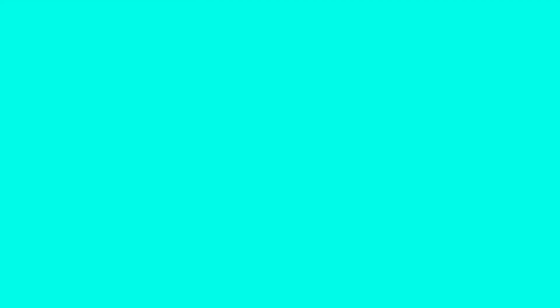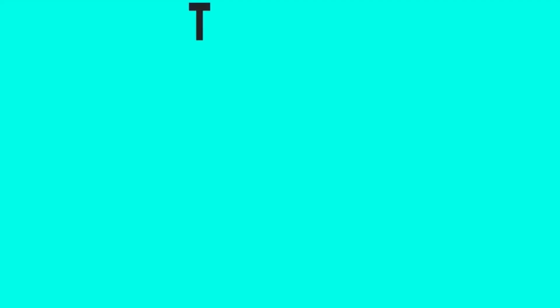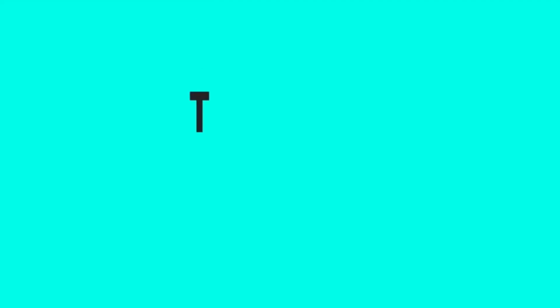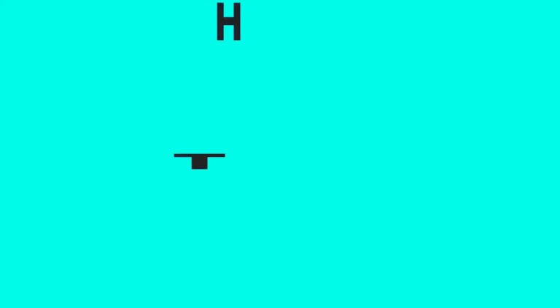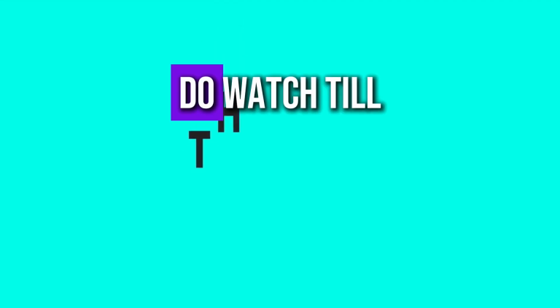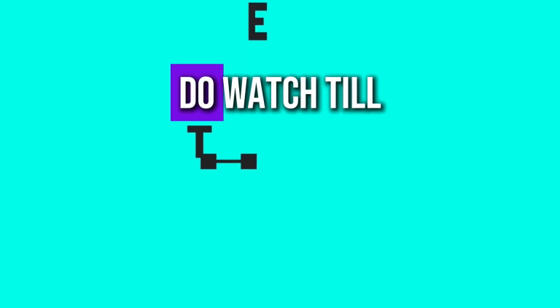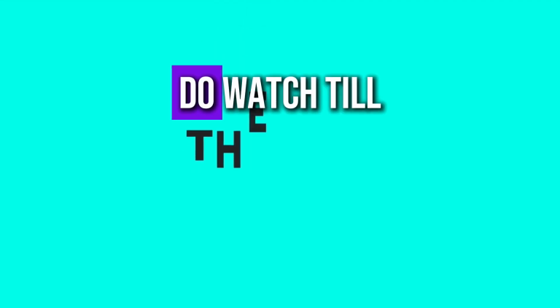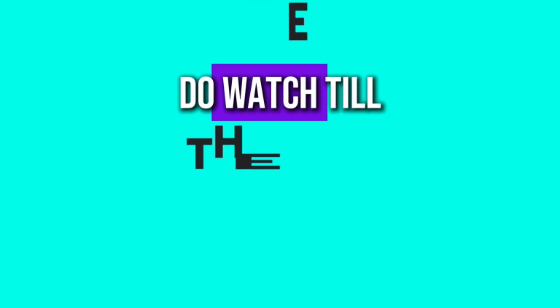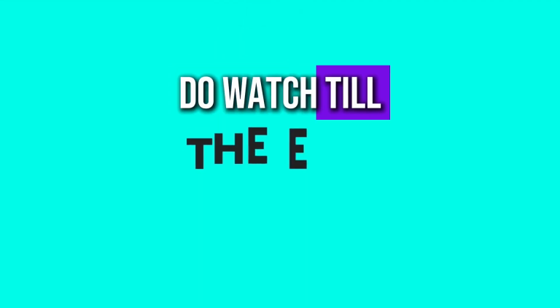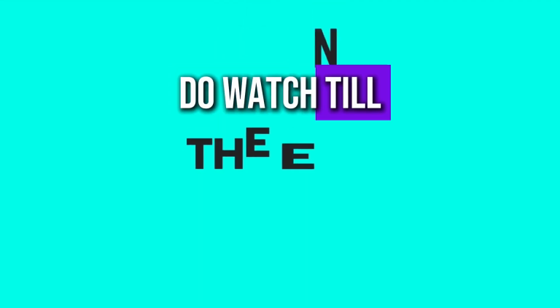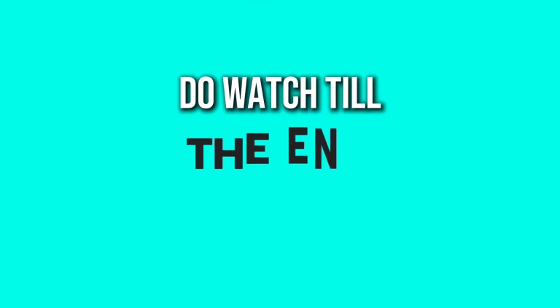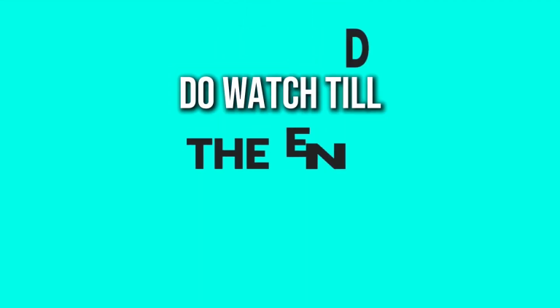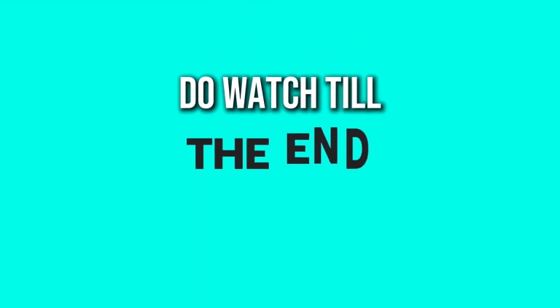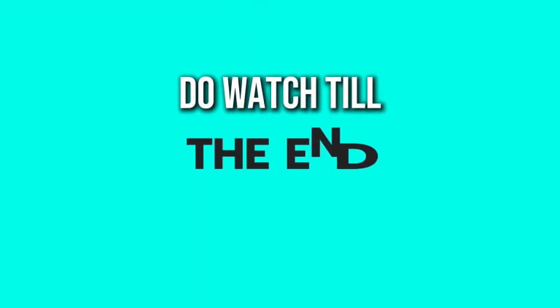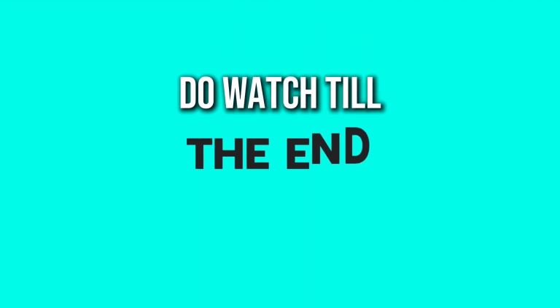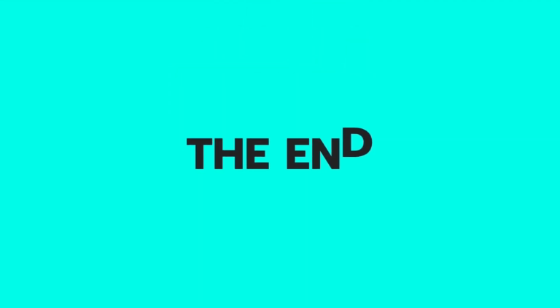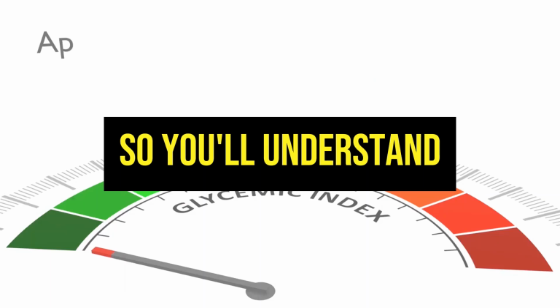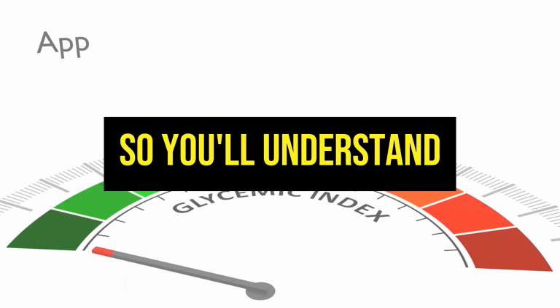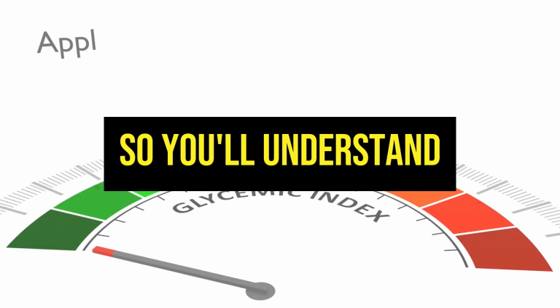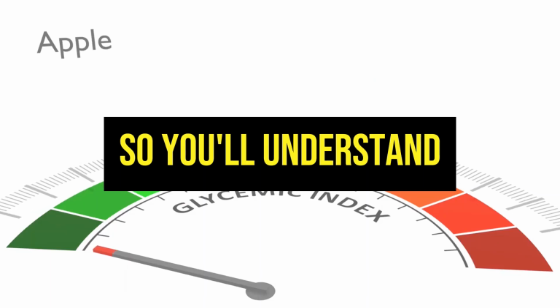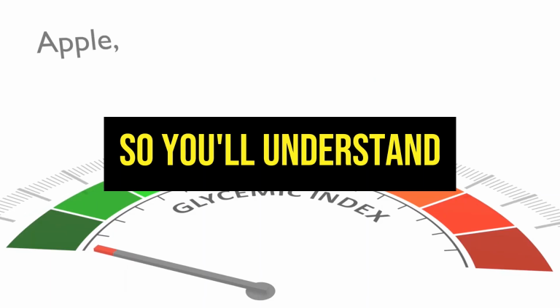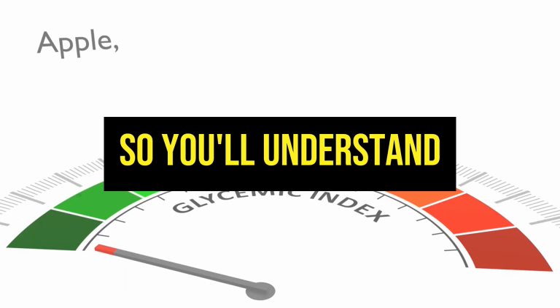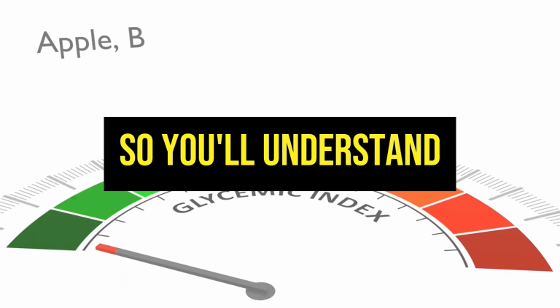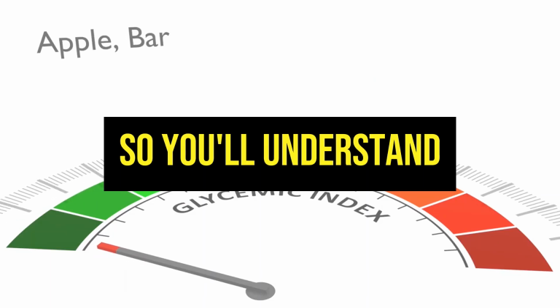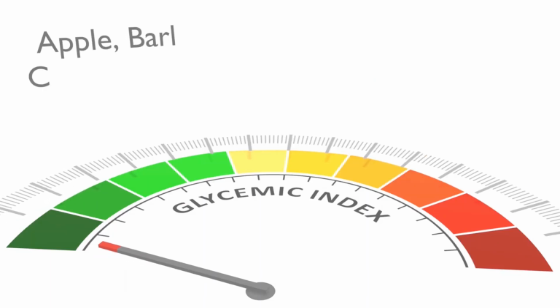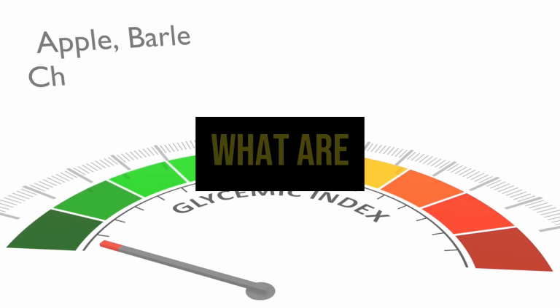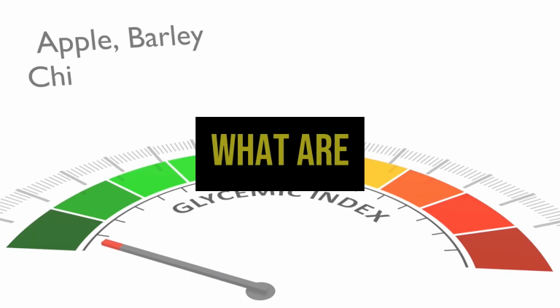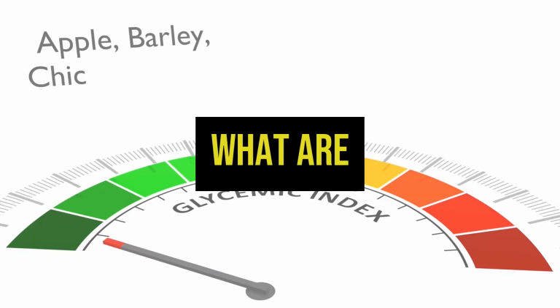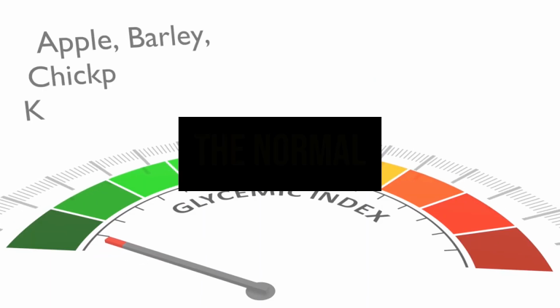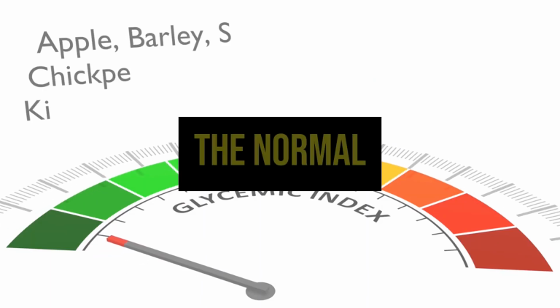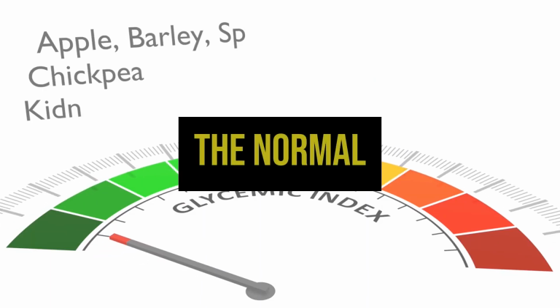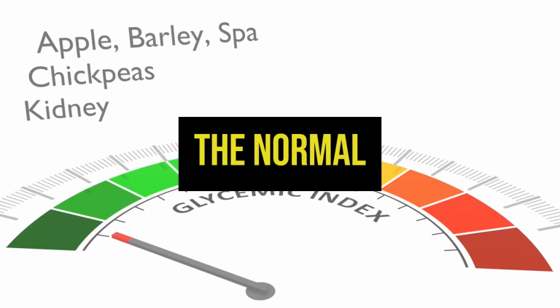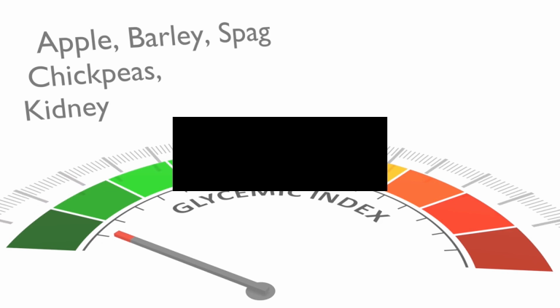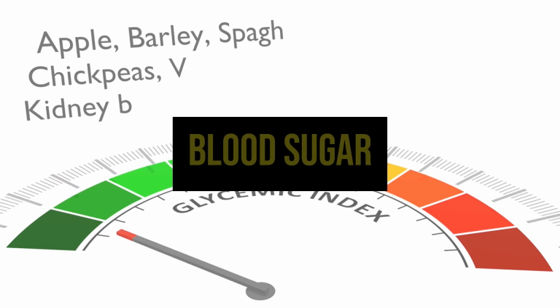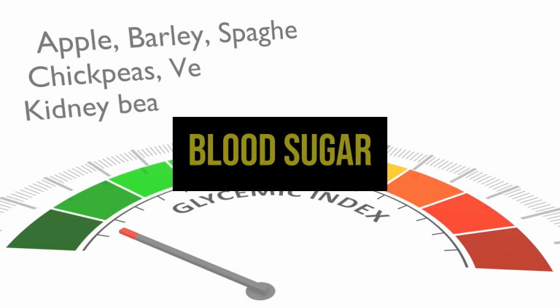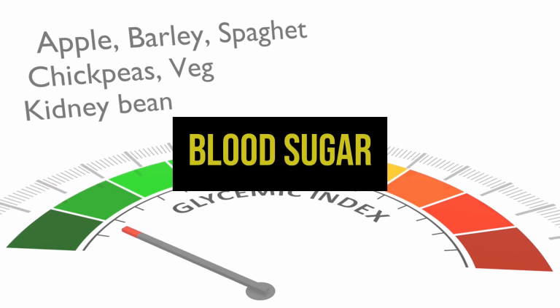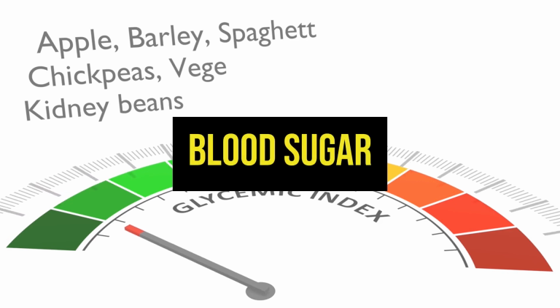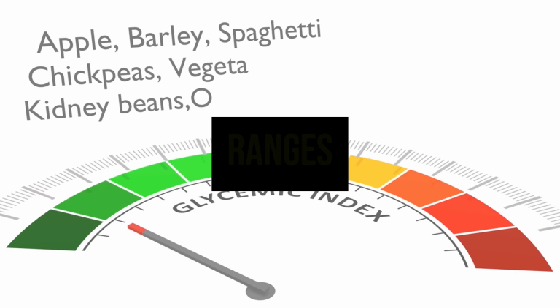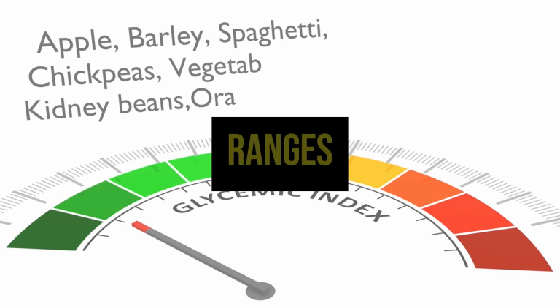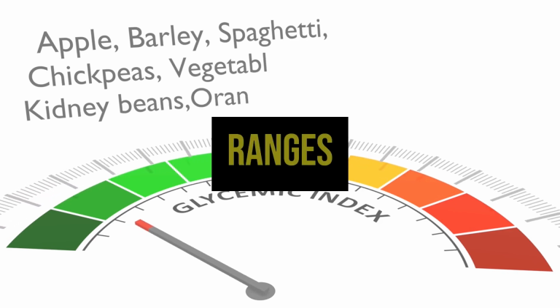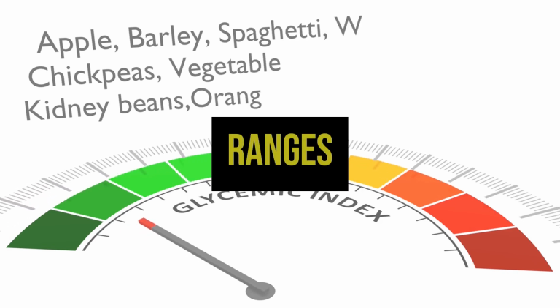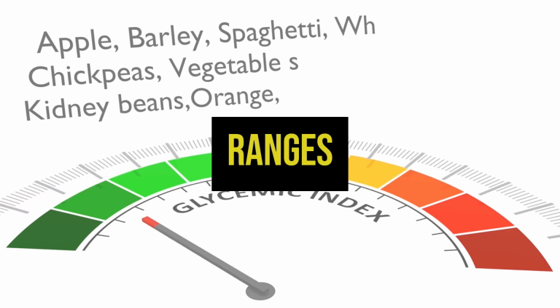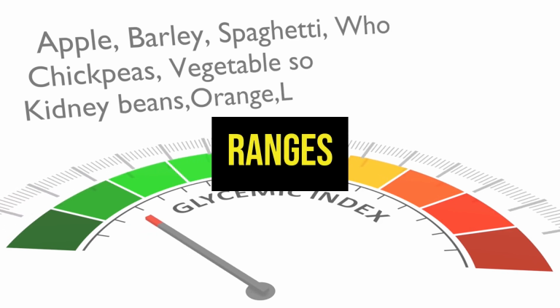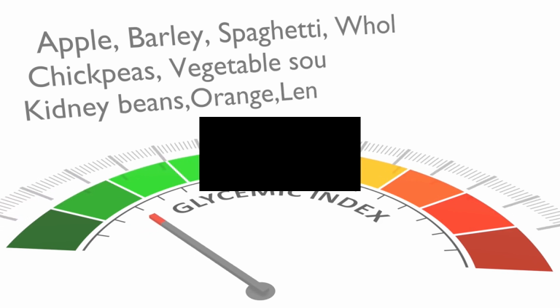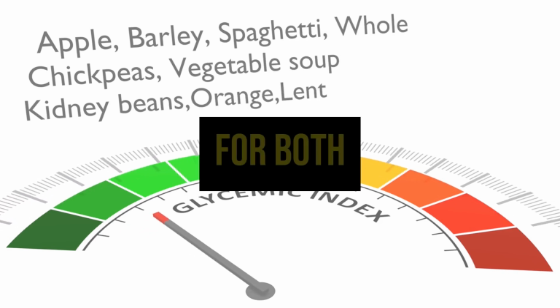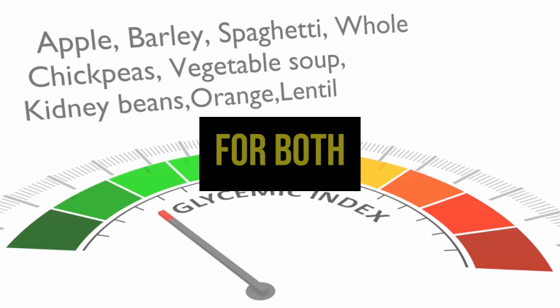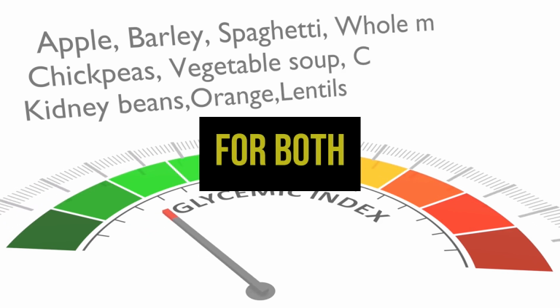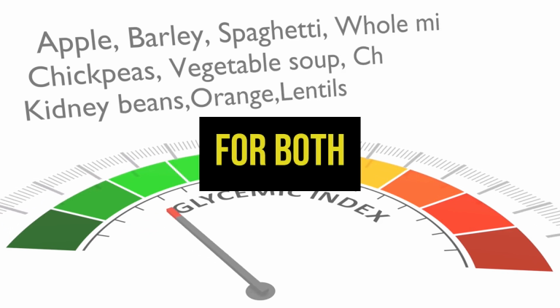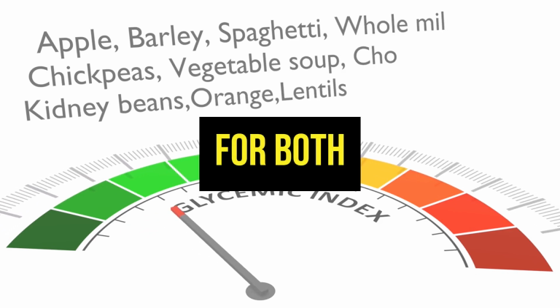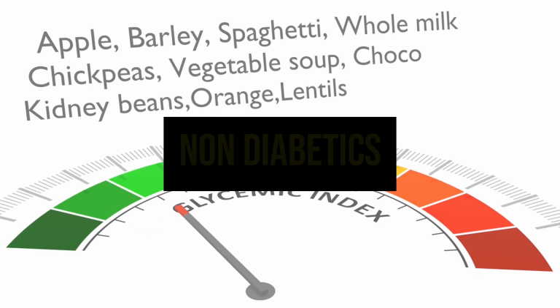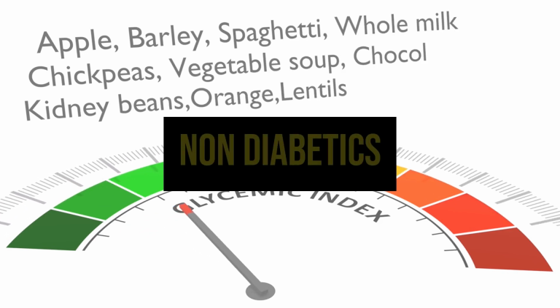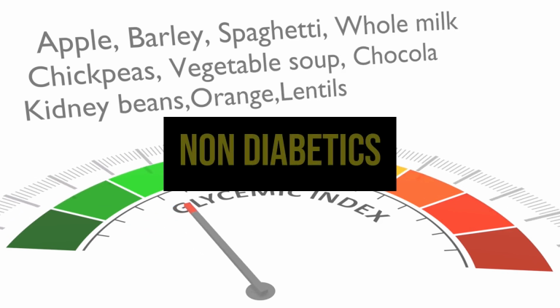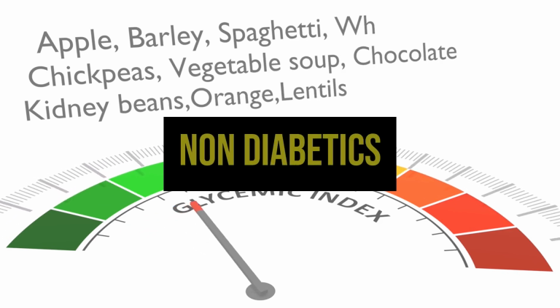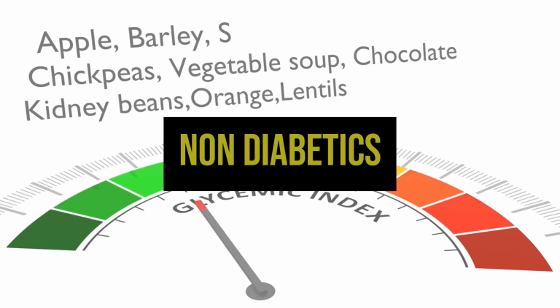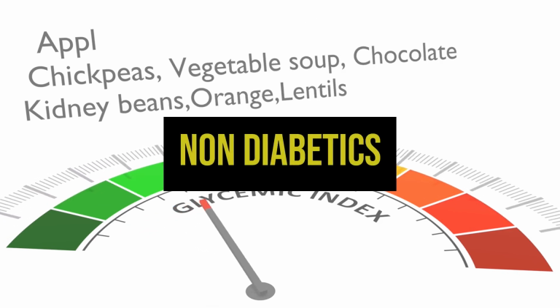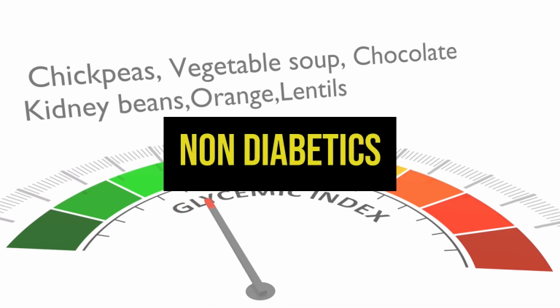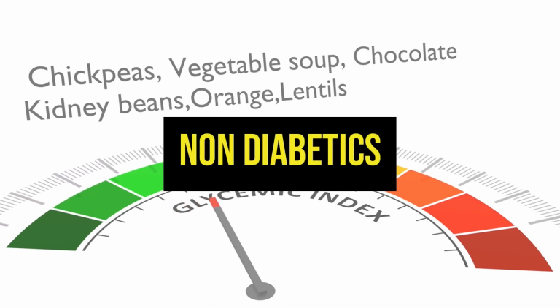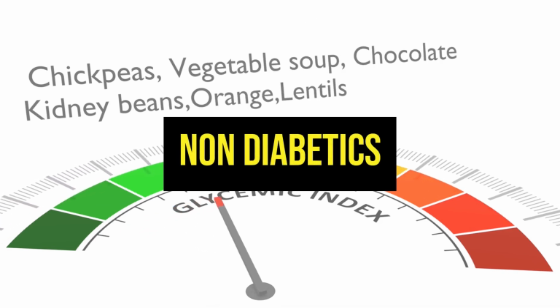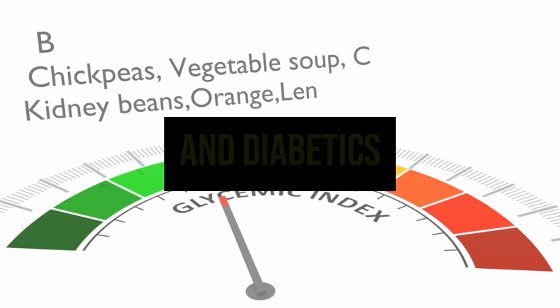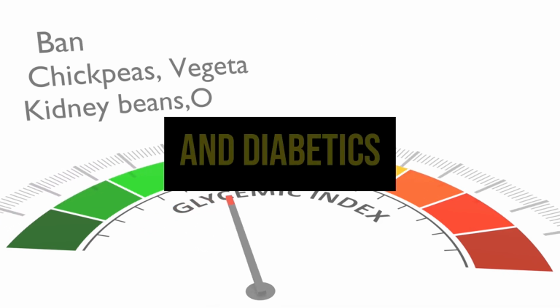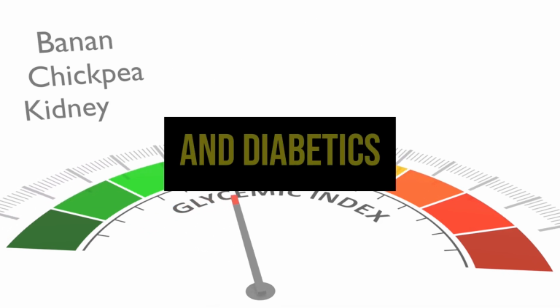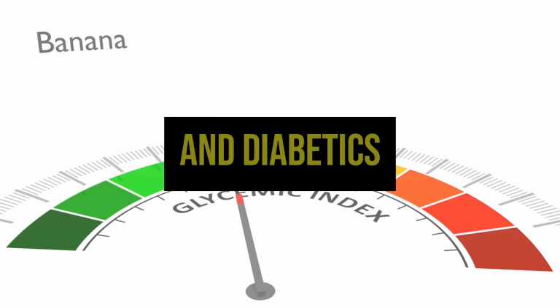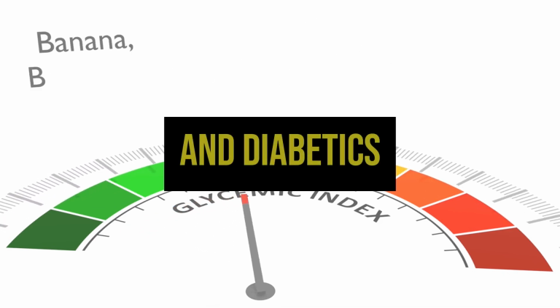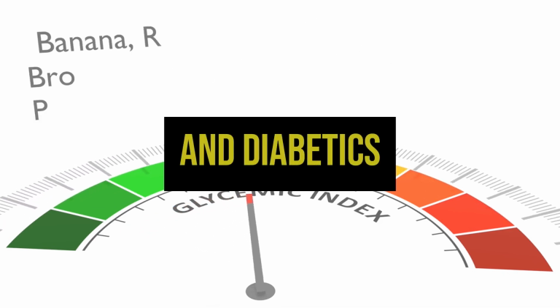Do watch till the end so you'll understand what are the normal blood sugar ranges for both non-diabetics and diabetics, and some tips to manage blood sugar levels.